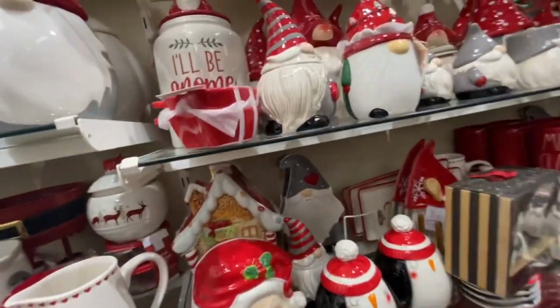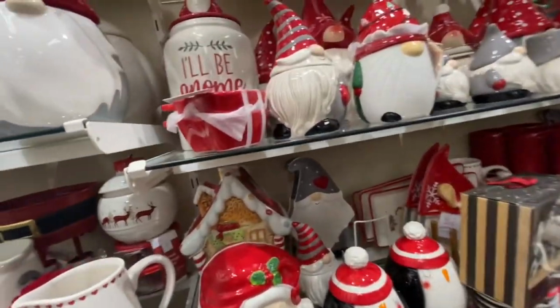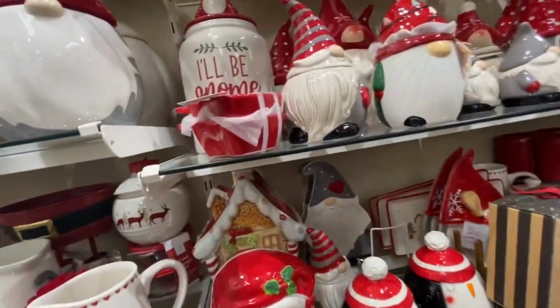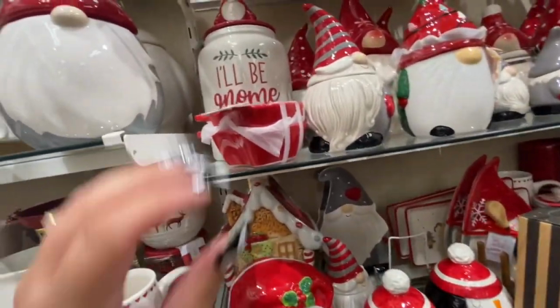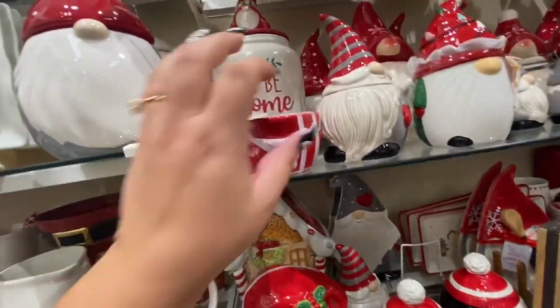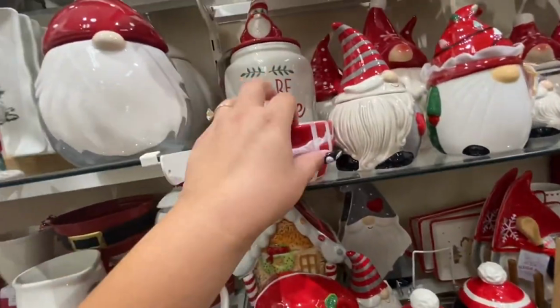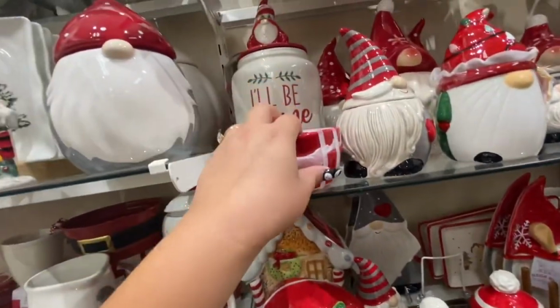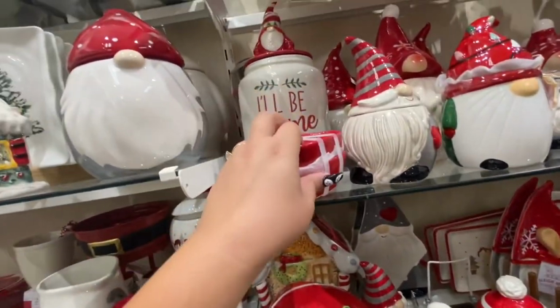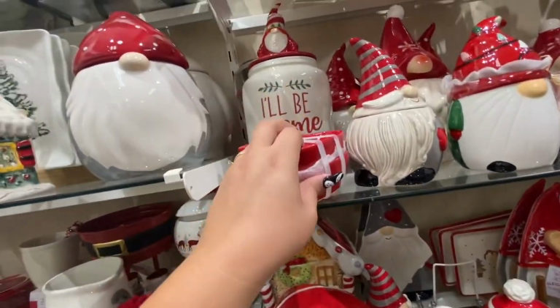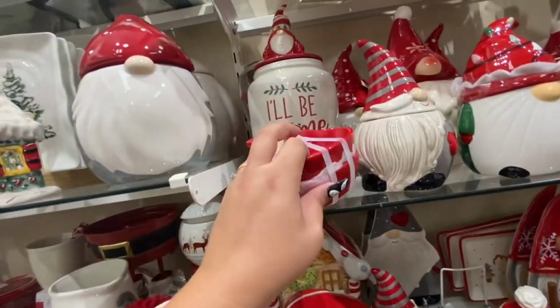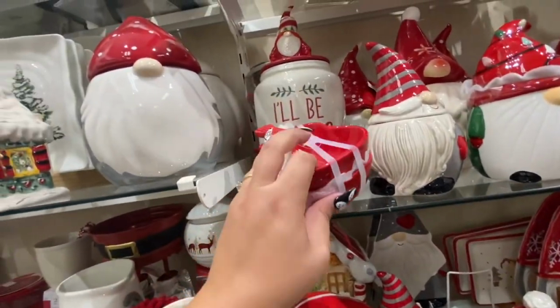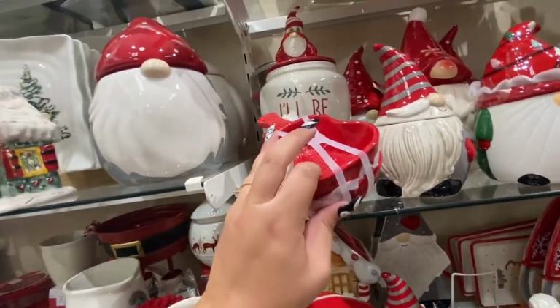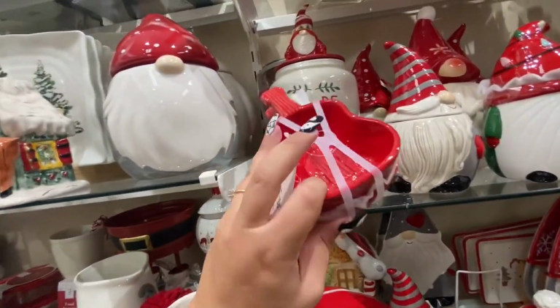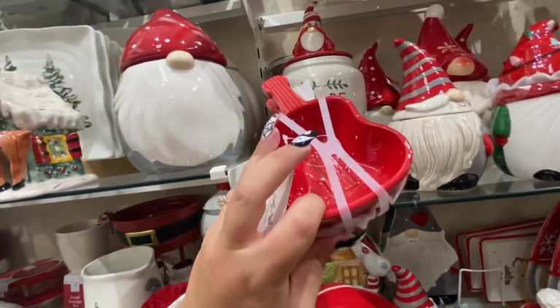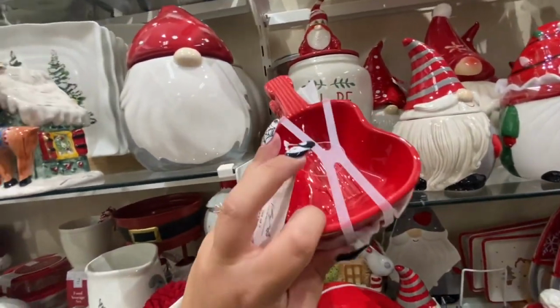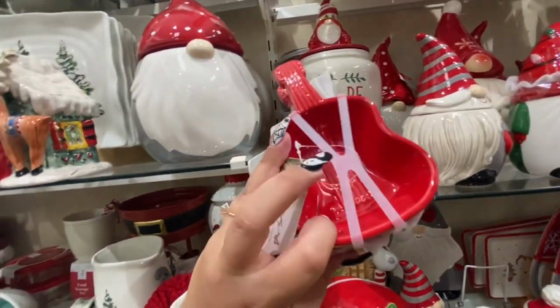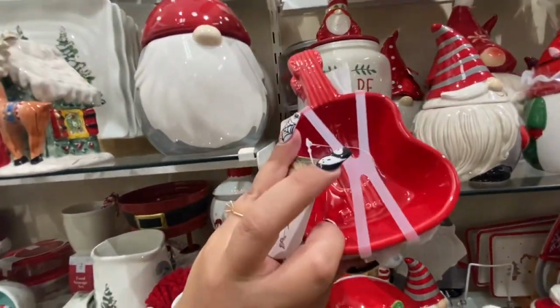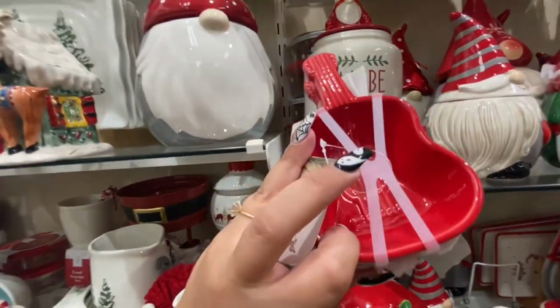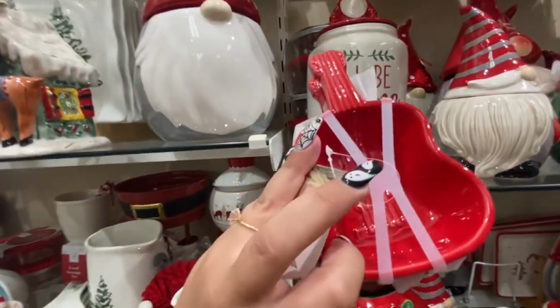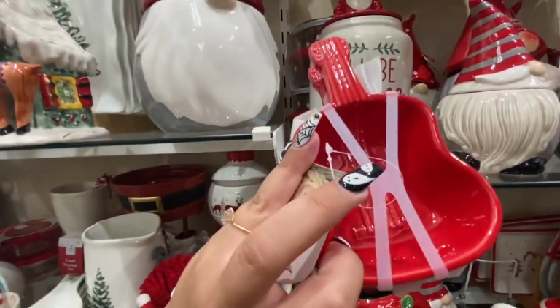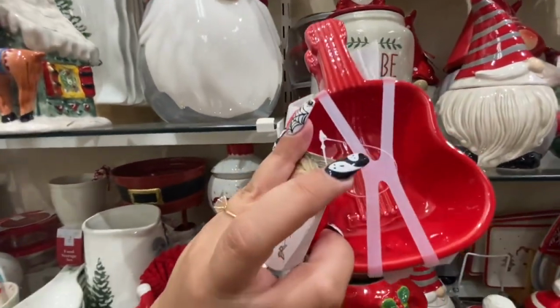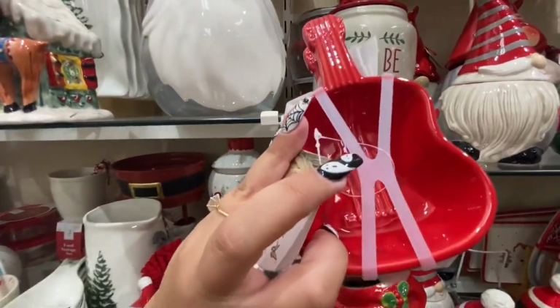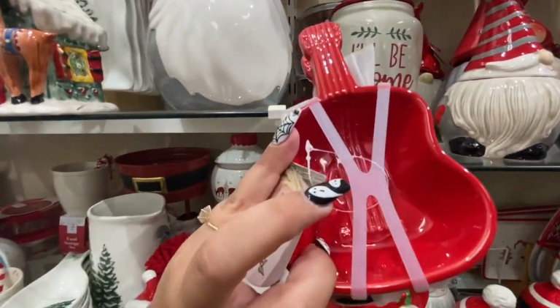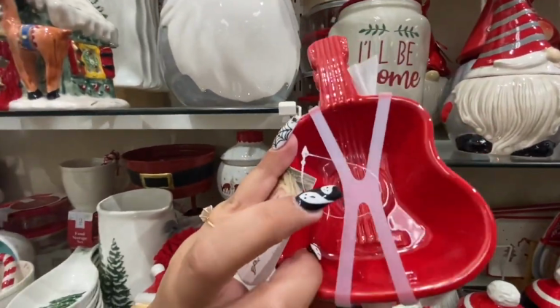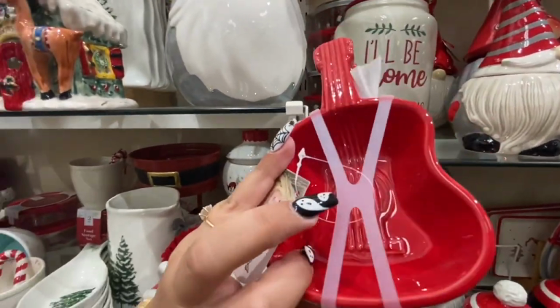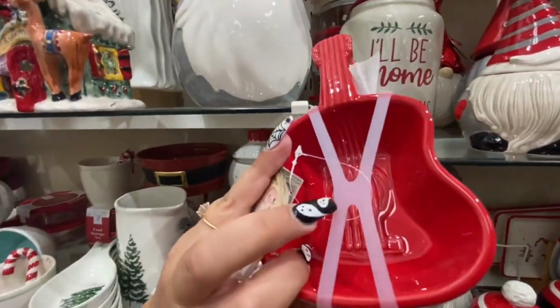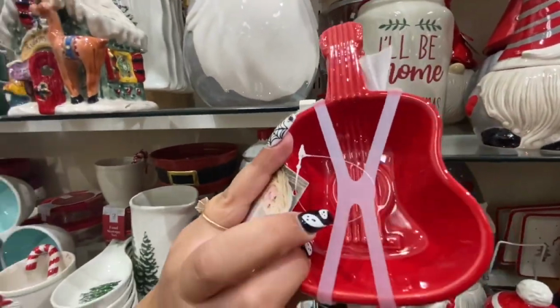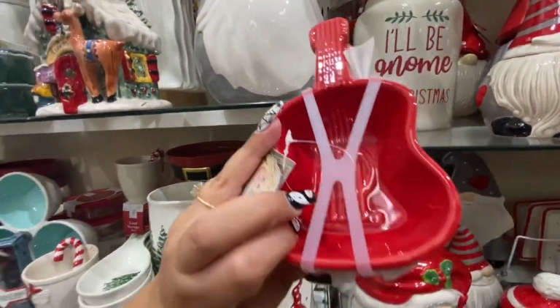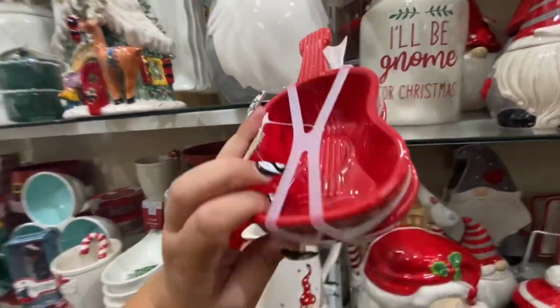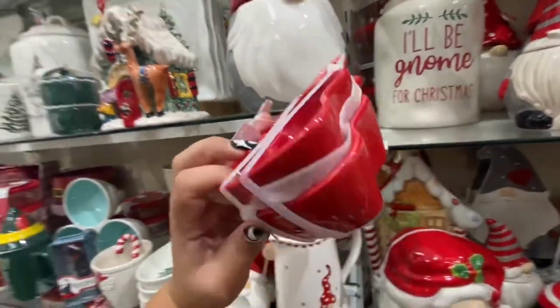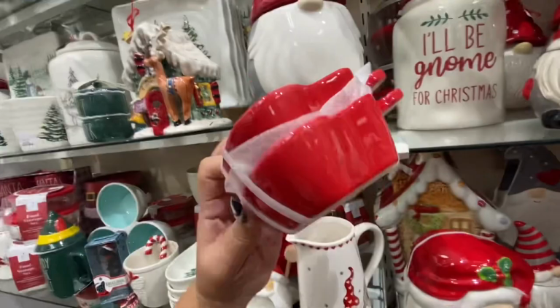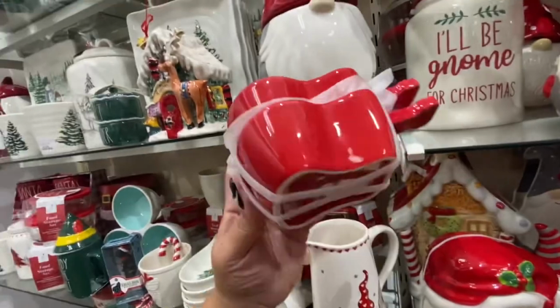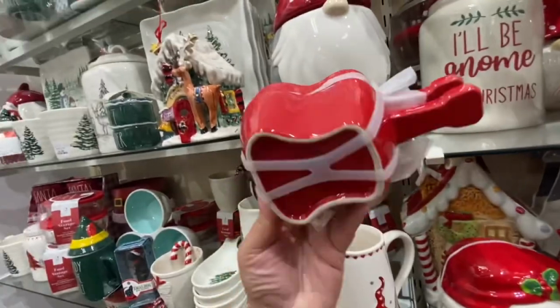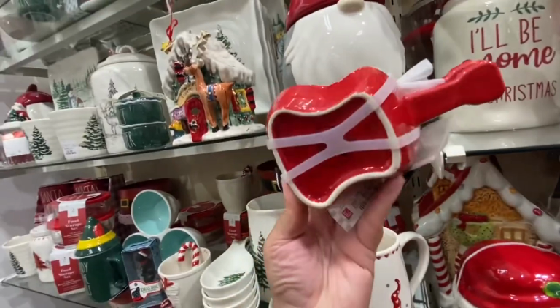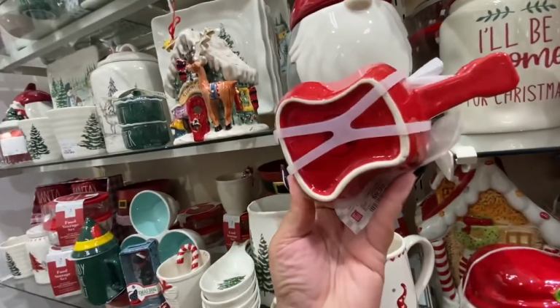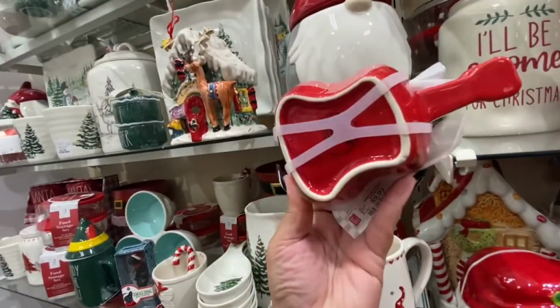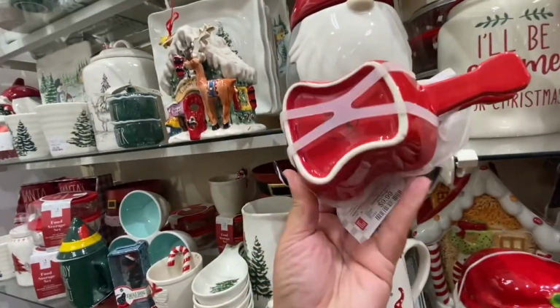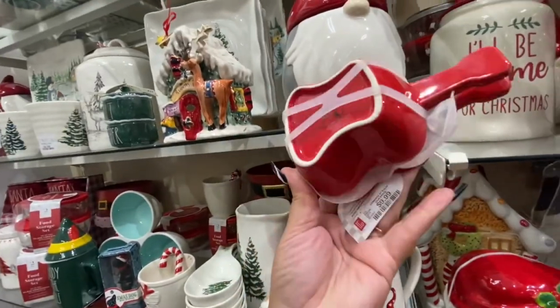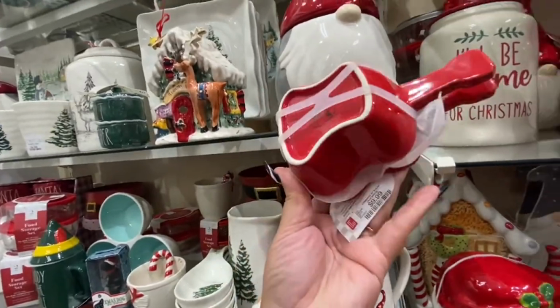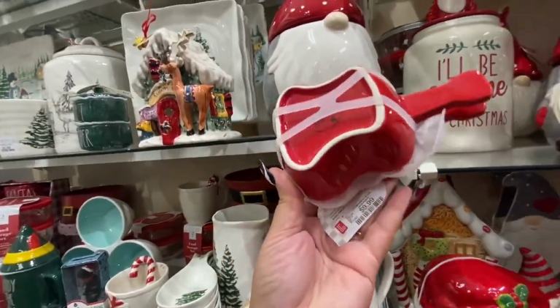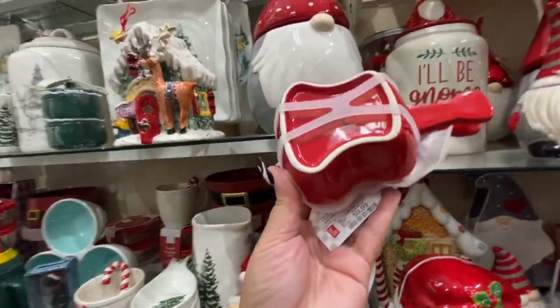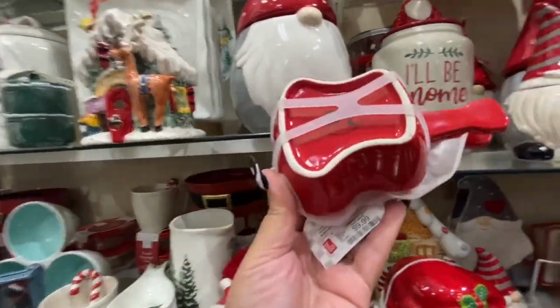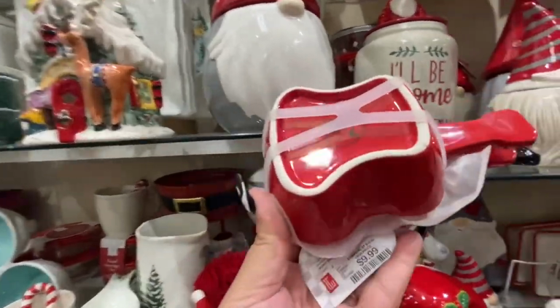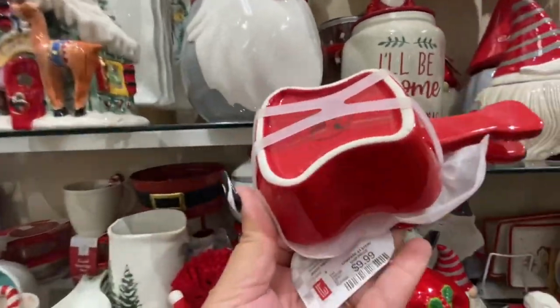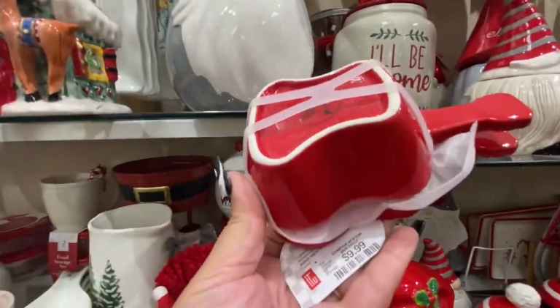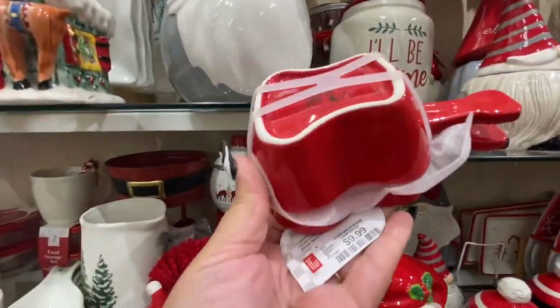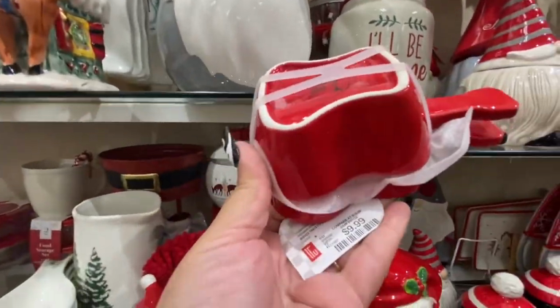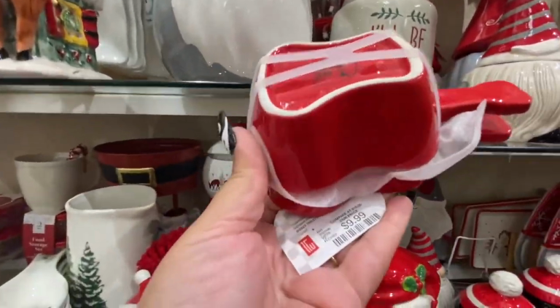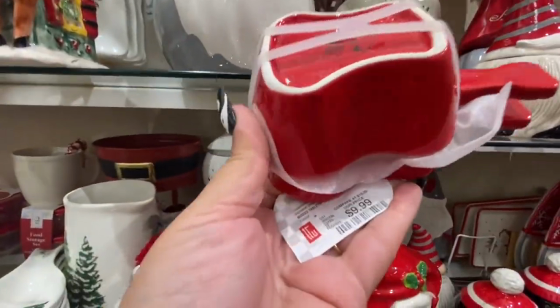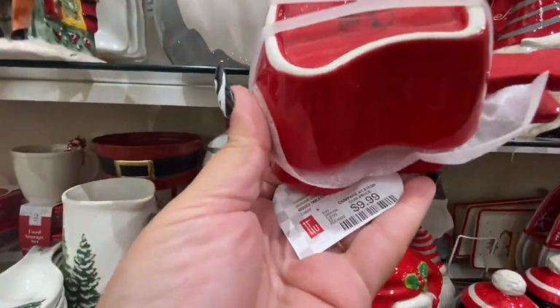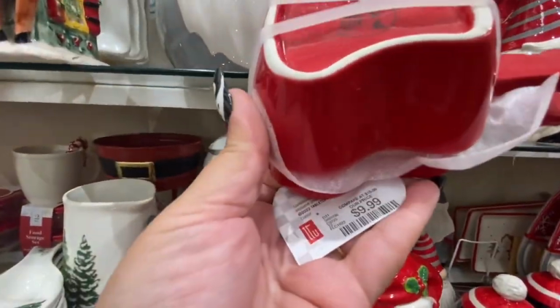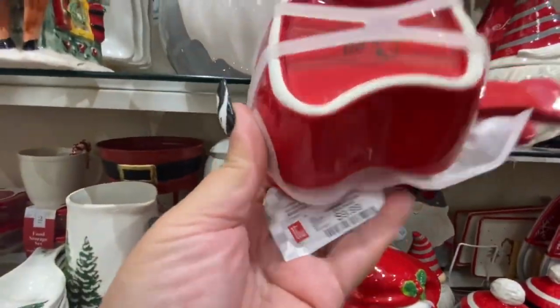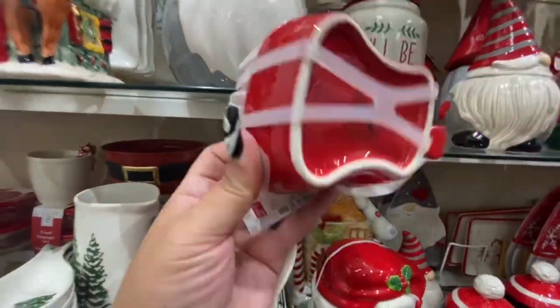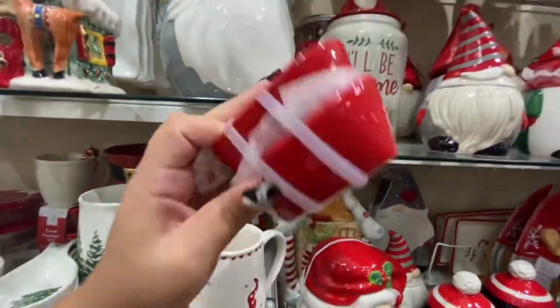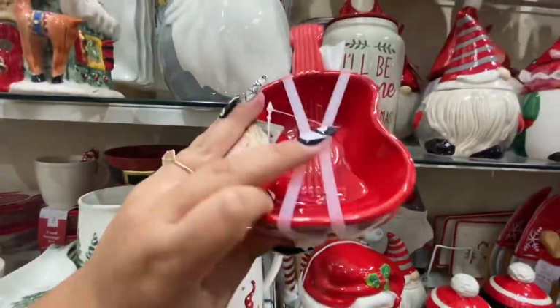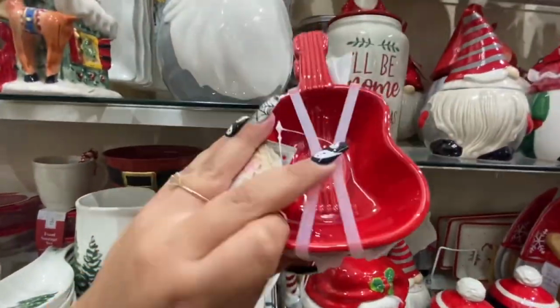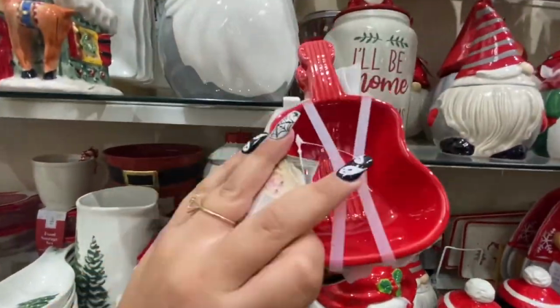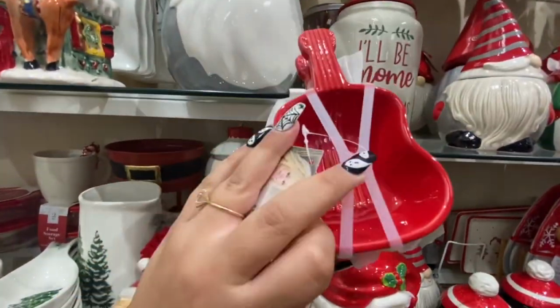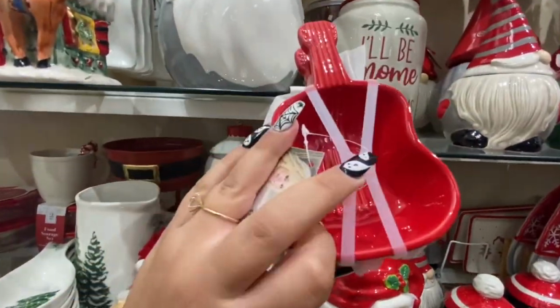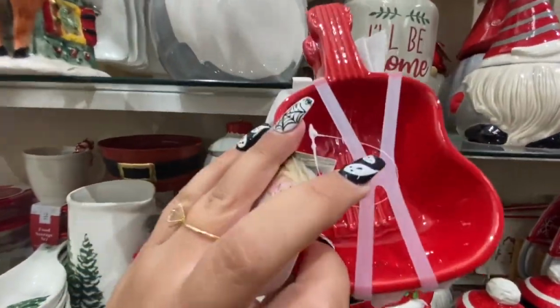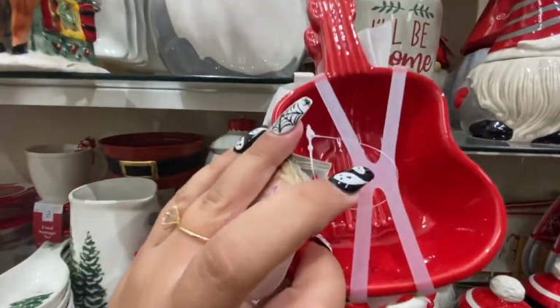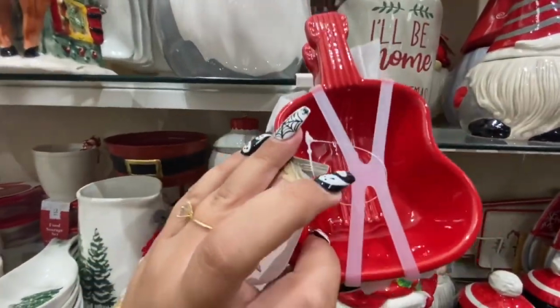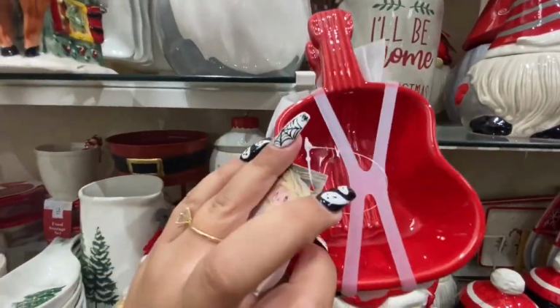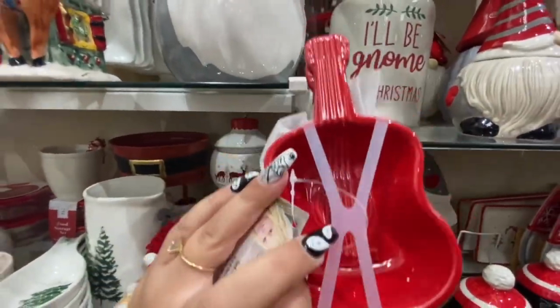Oh, these Dolly guitar ceramic guitars for $10 — they're cute for like dips.